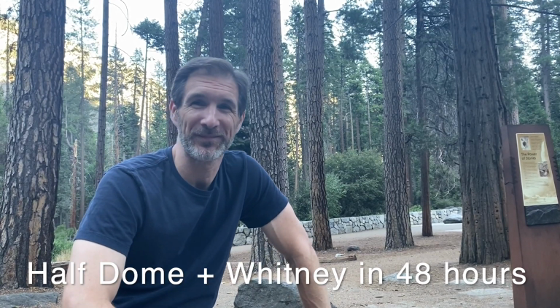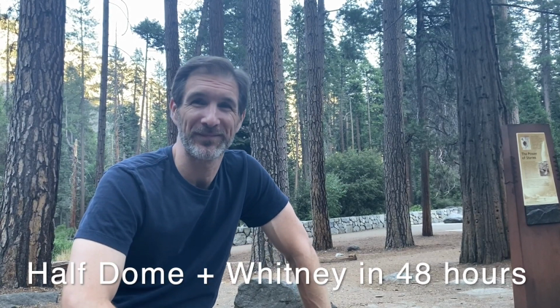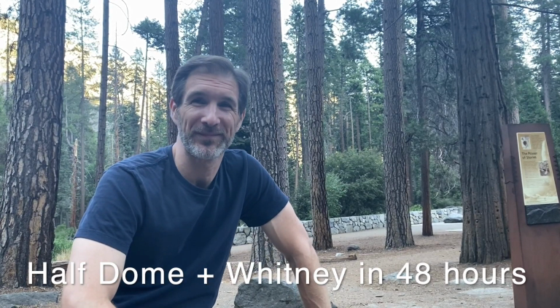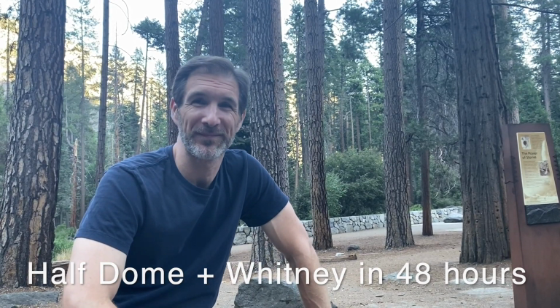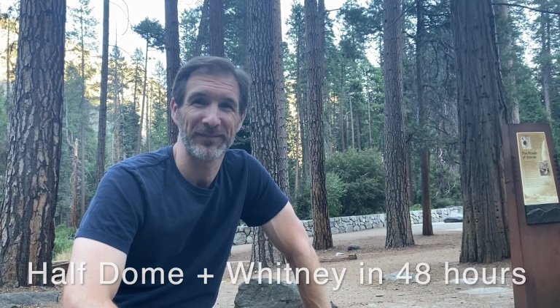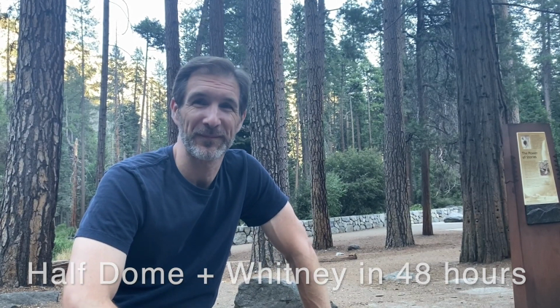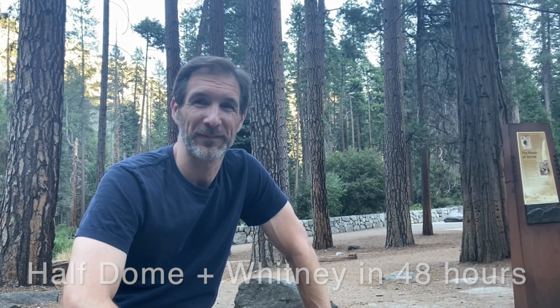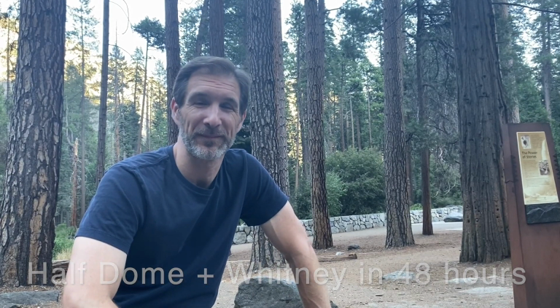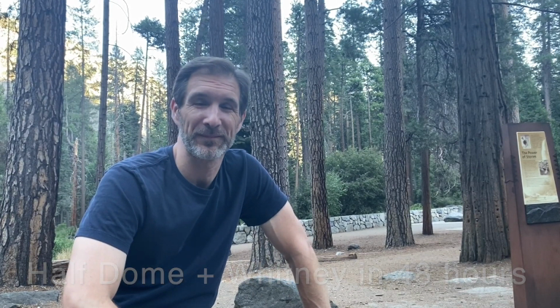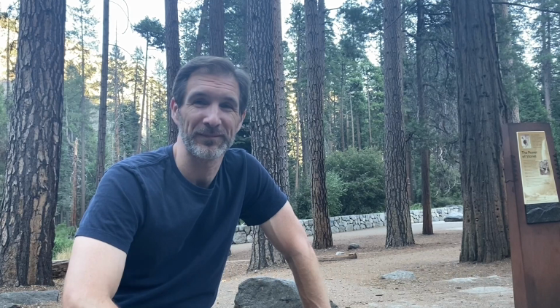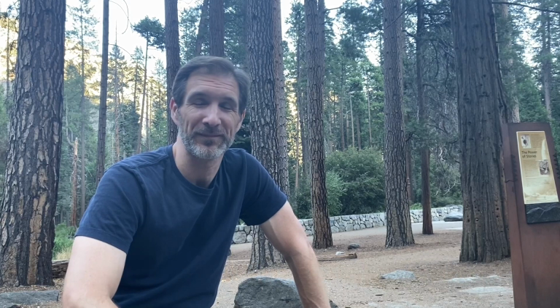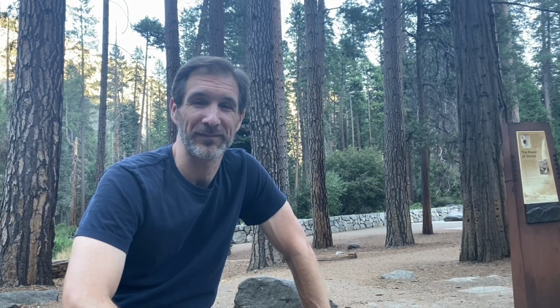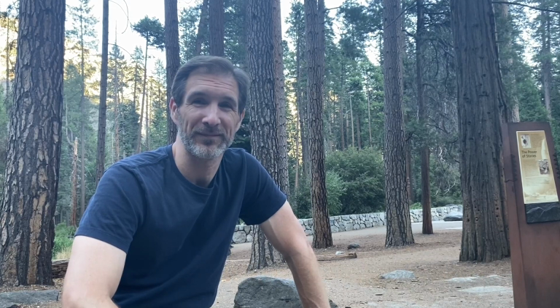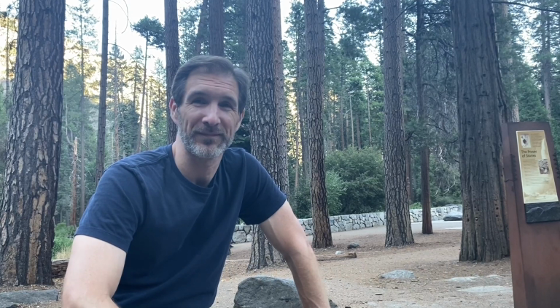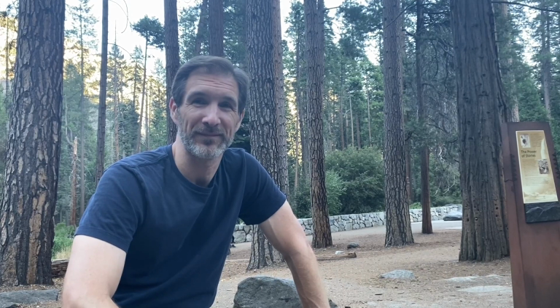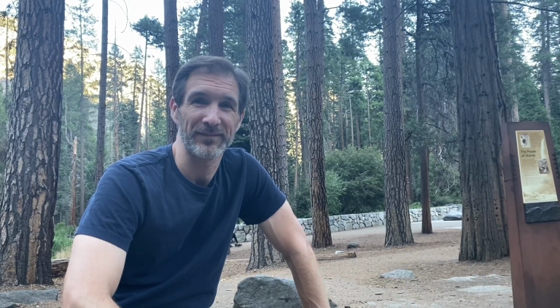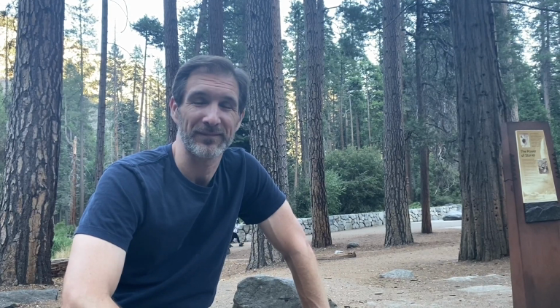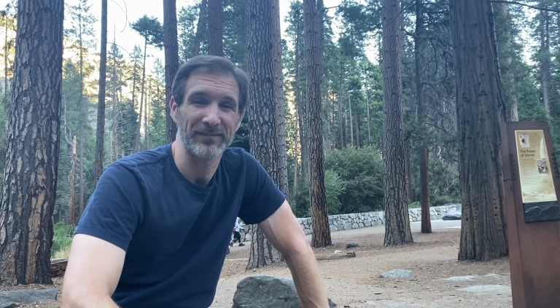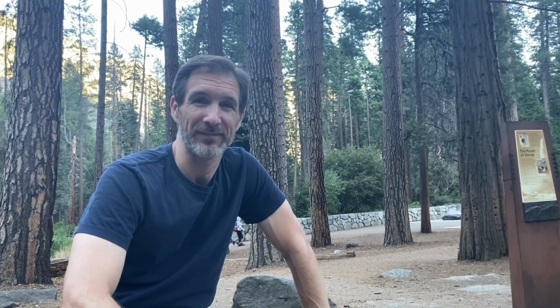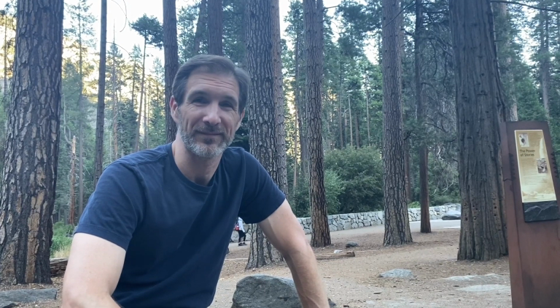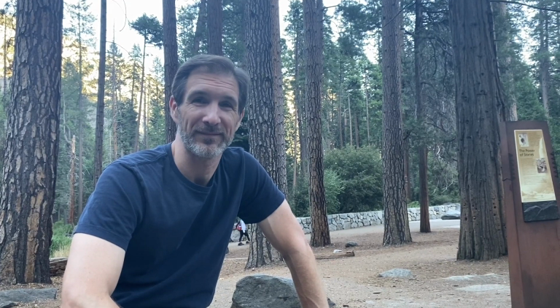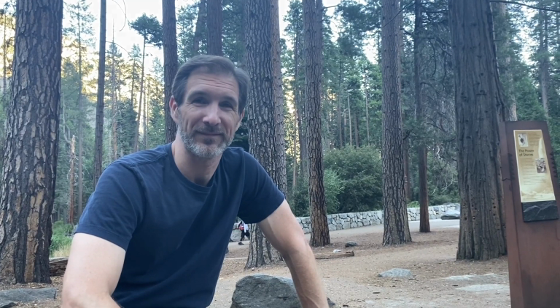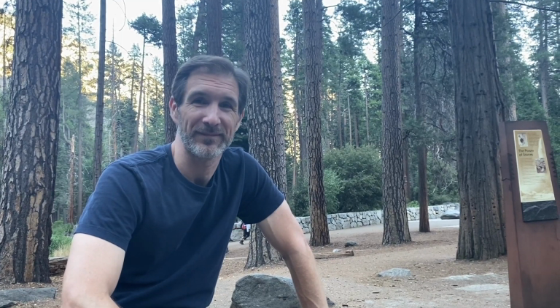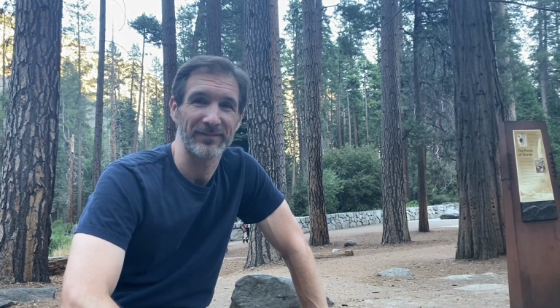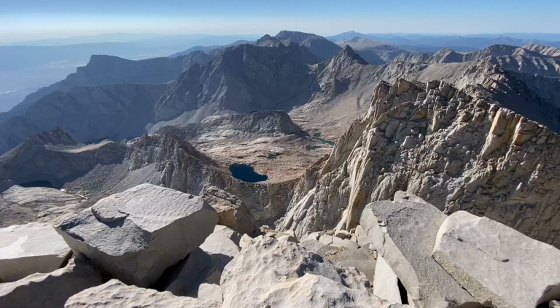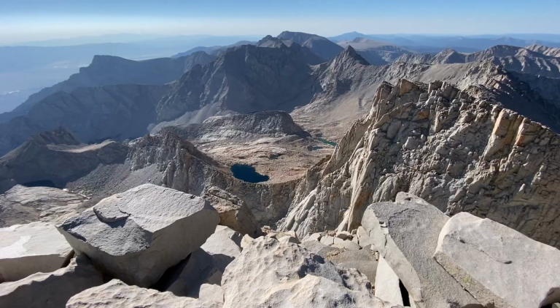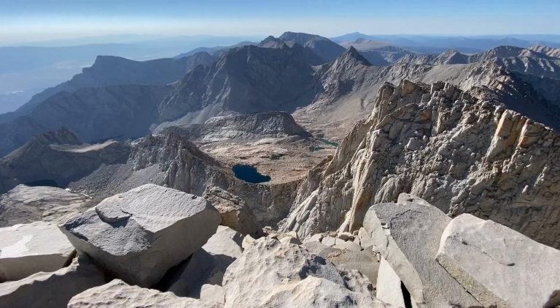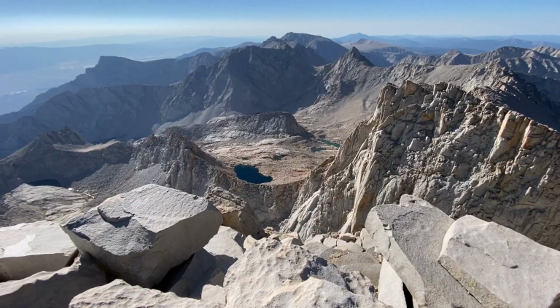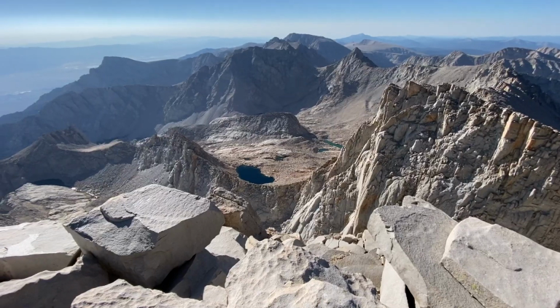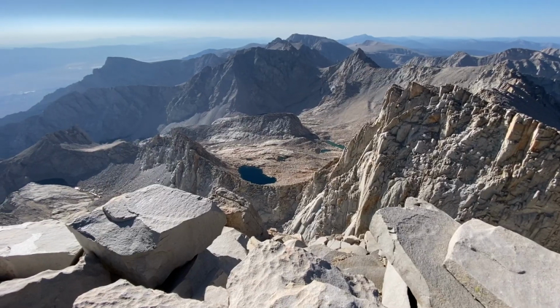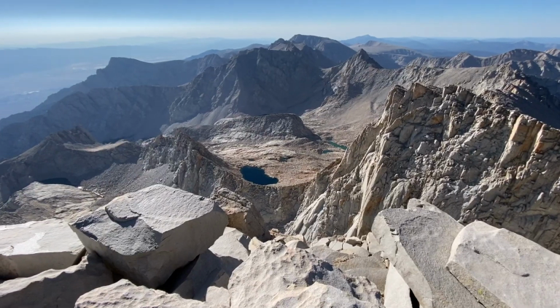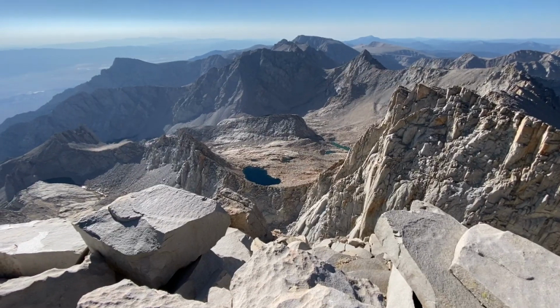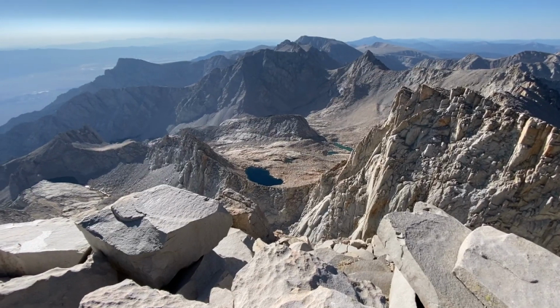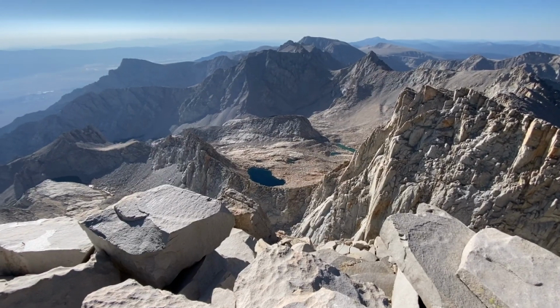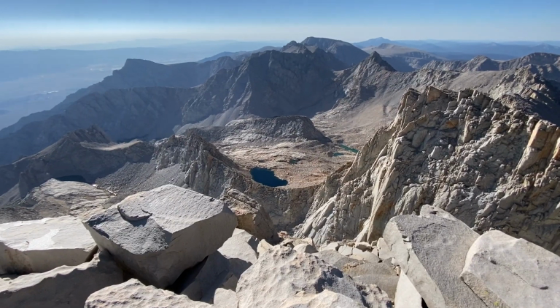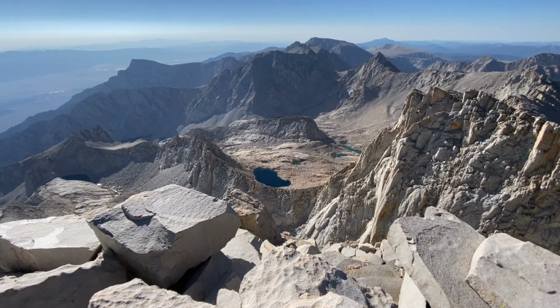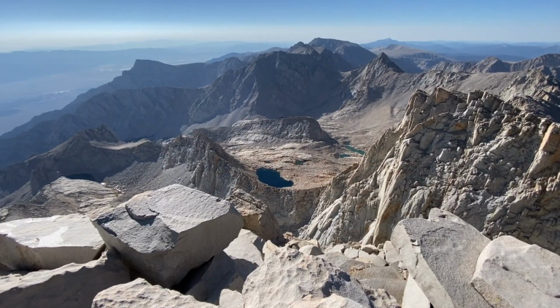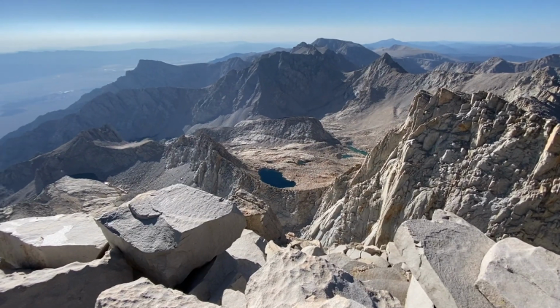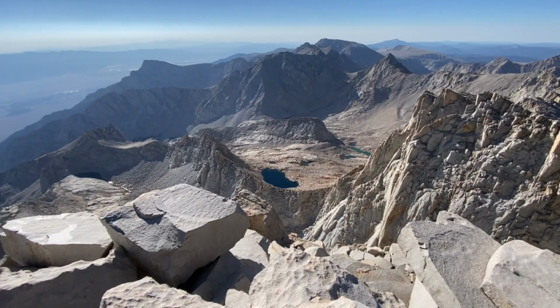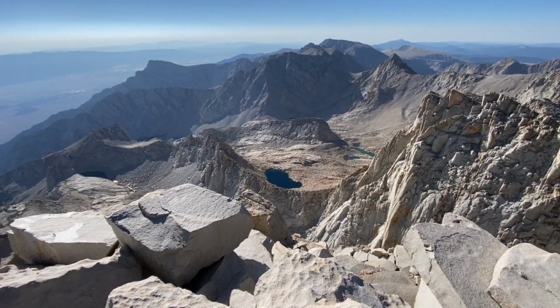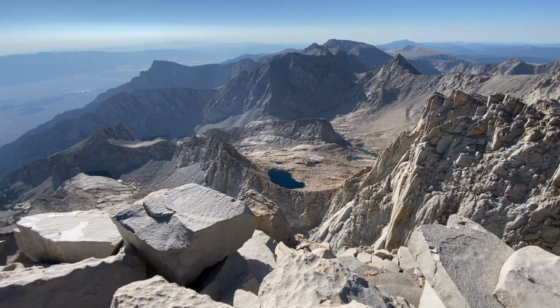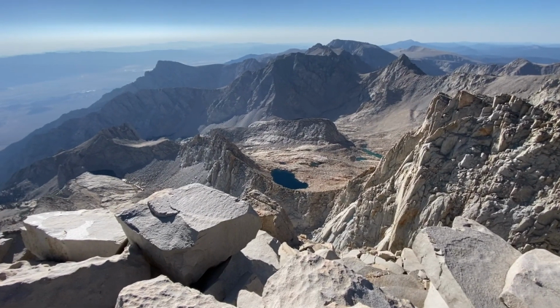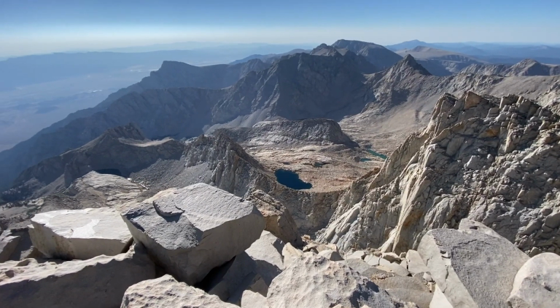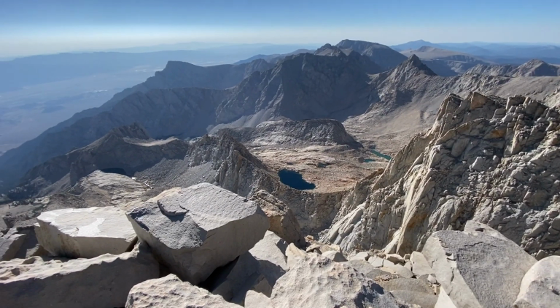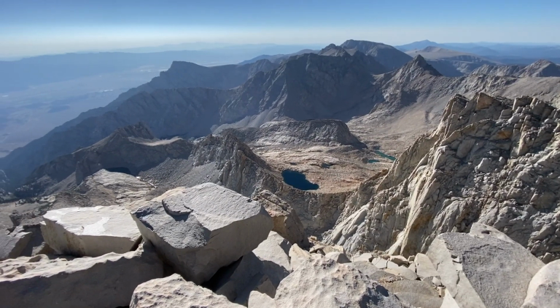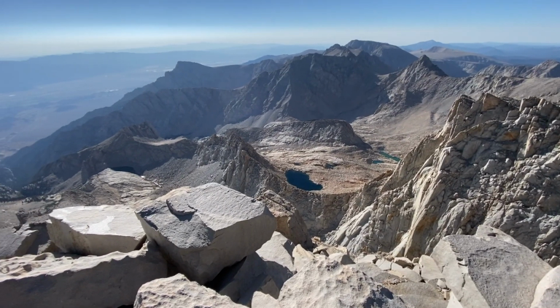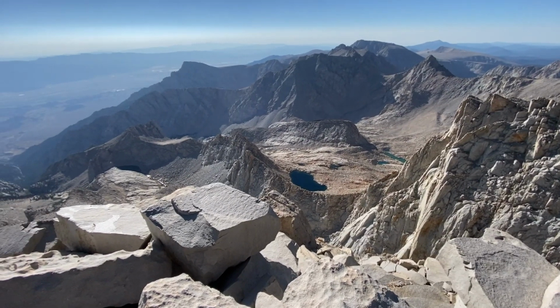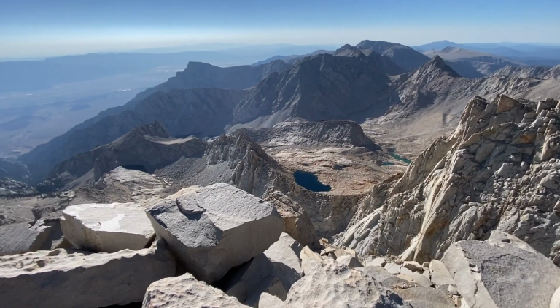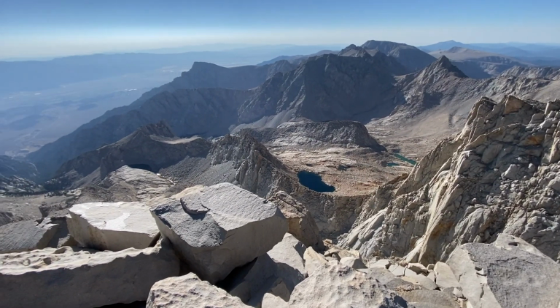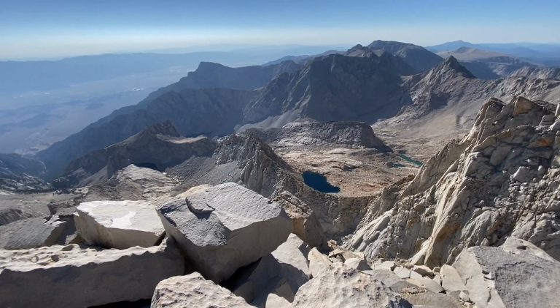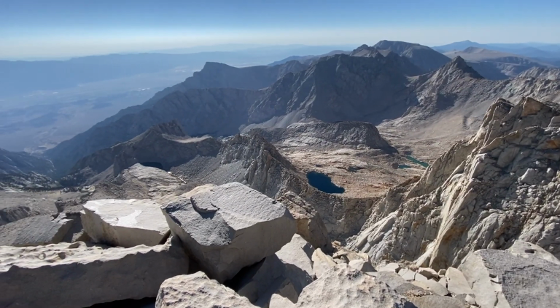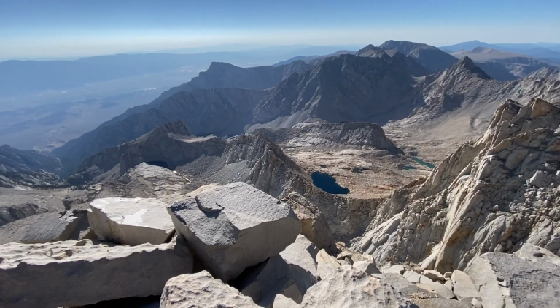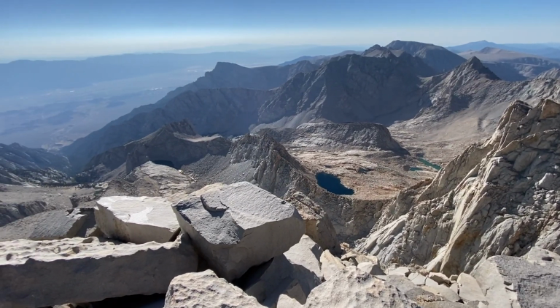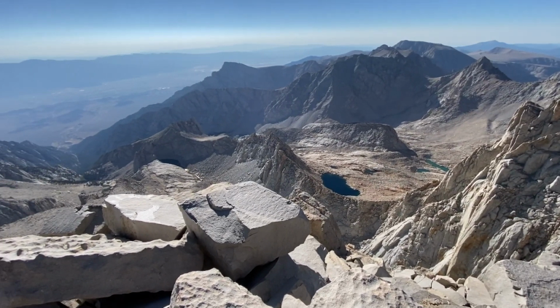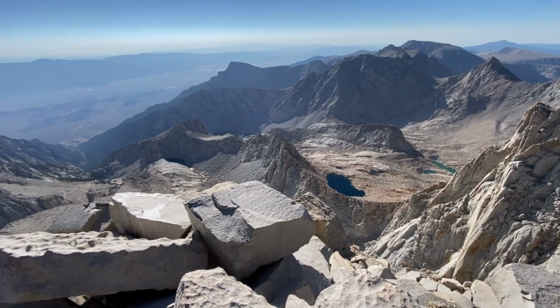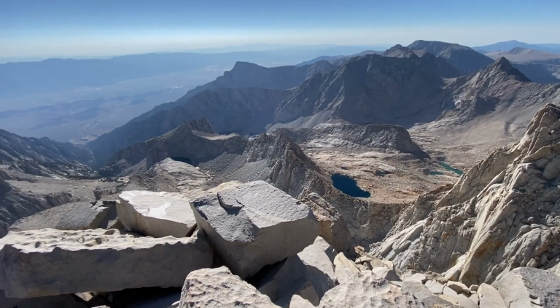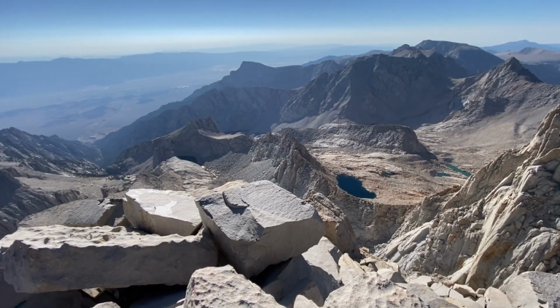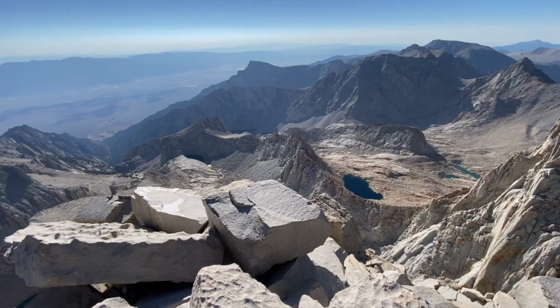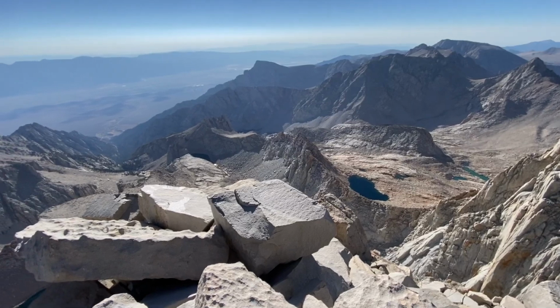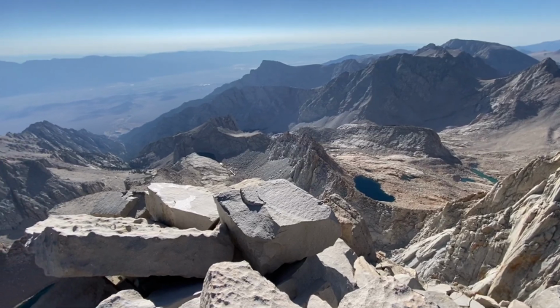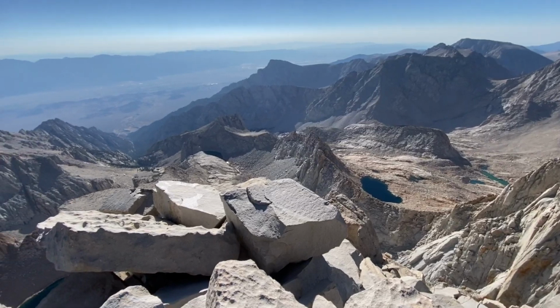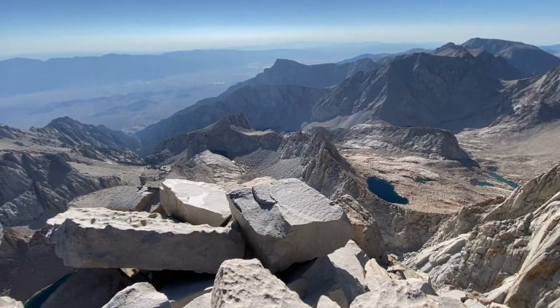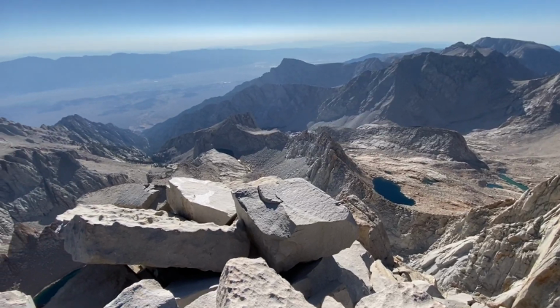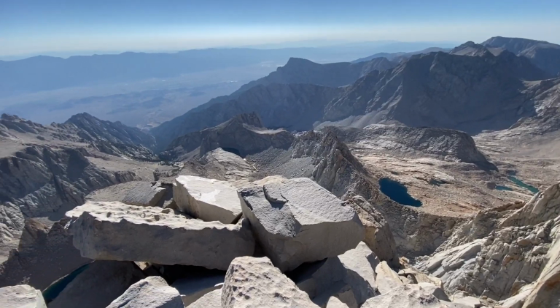We do Whitney now the day after tomorrow. Be sure to check out our Half Dome and Mount Whitney videos to see more.